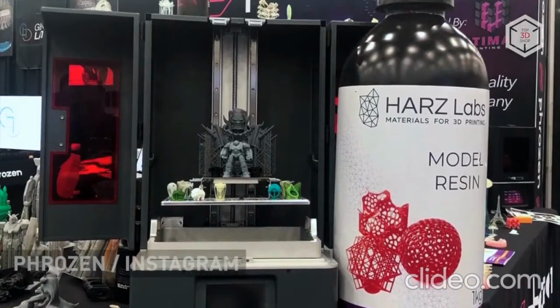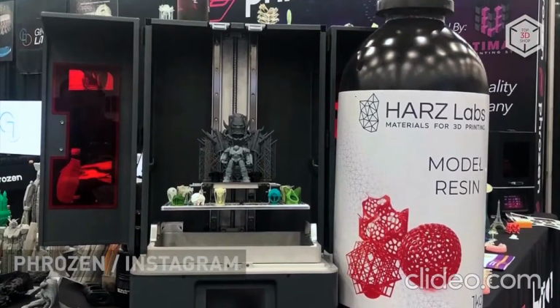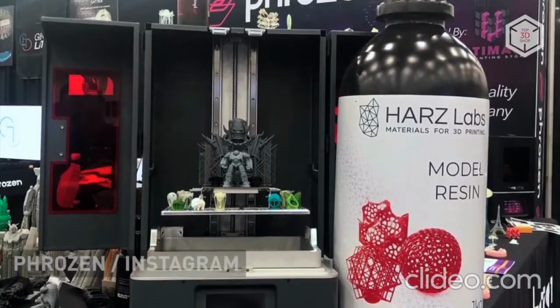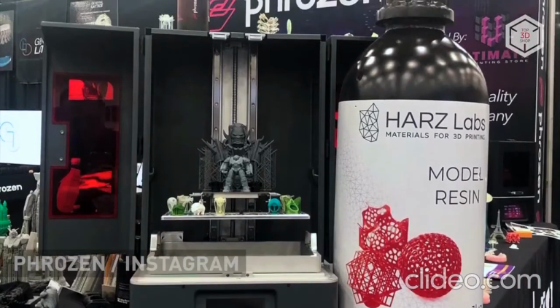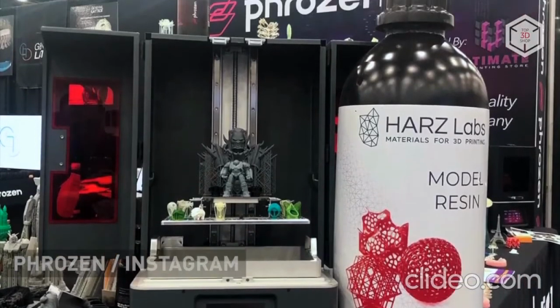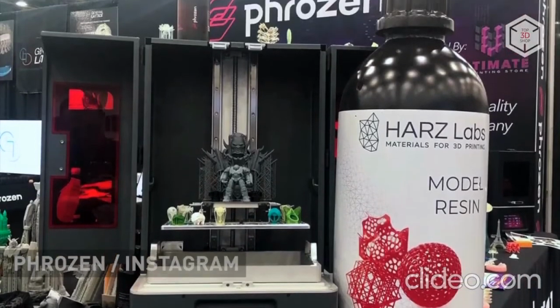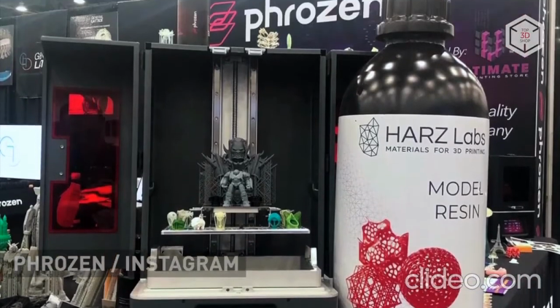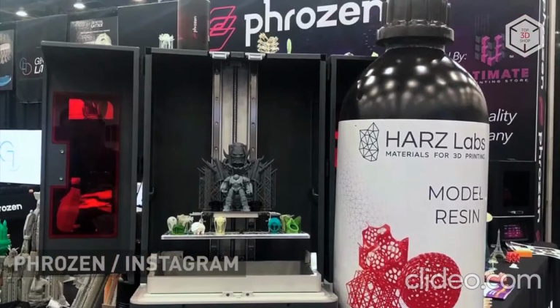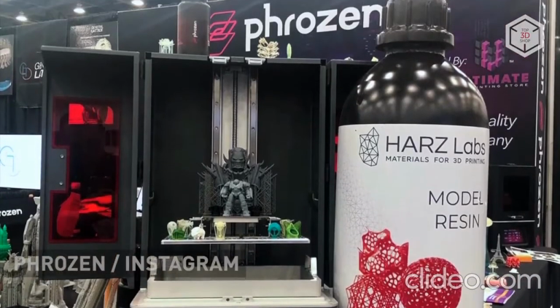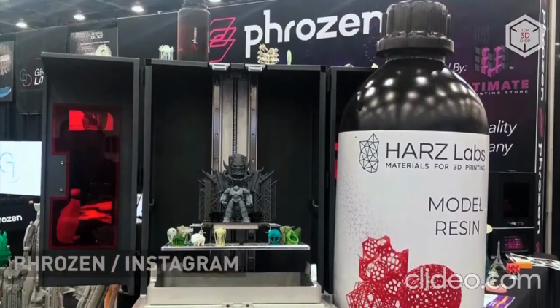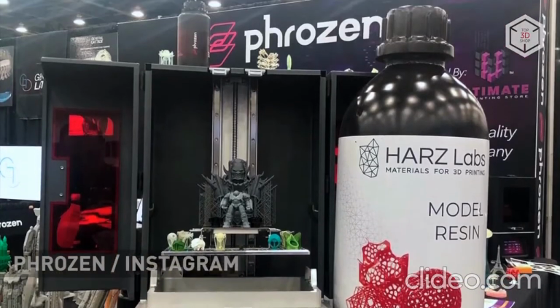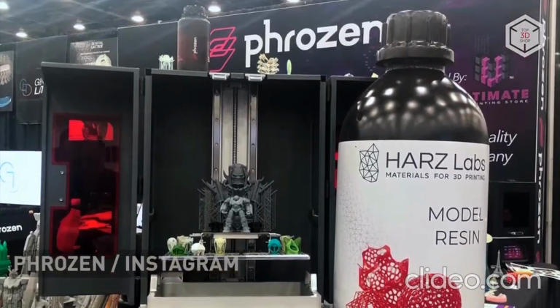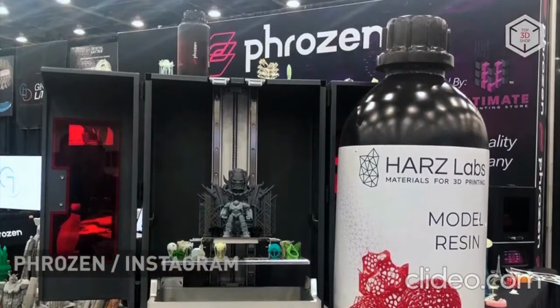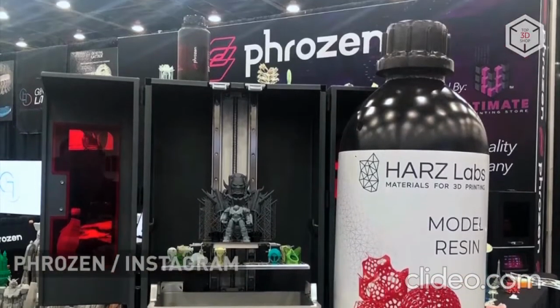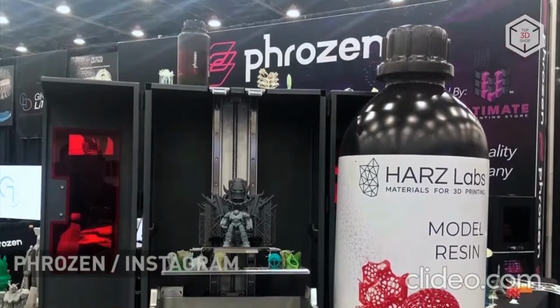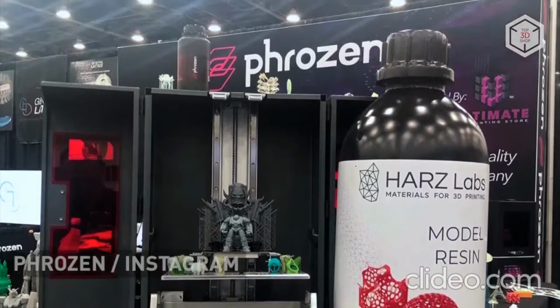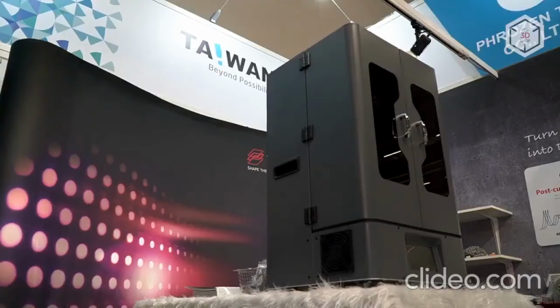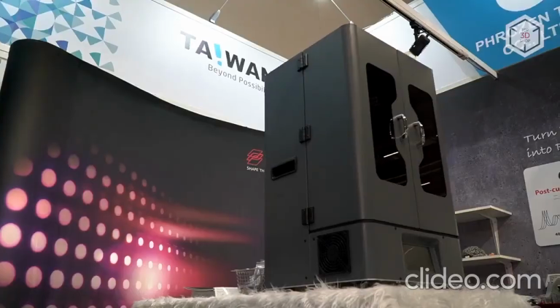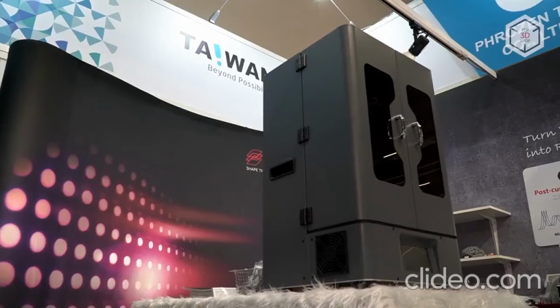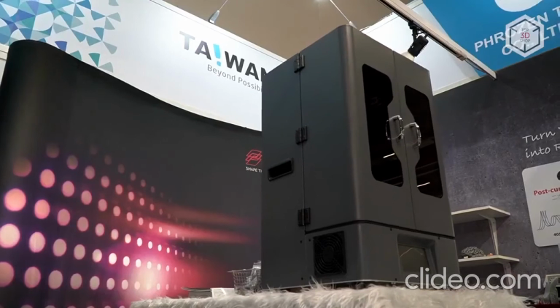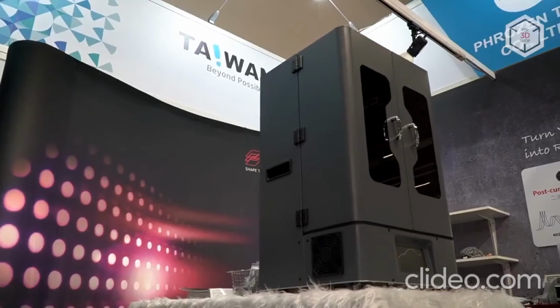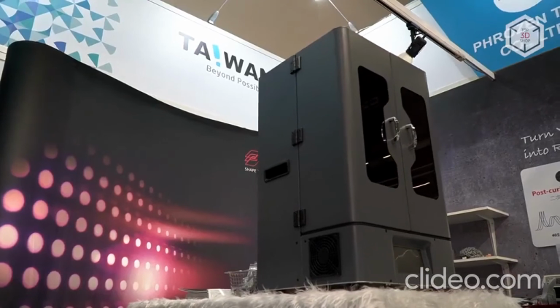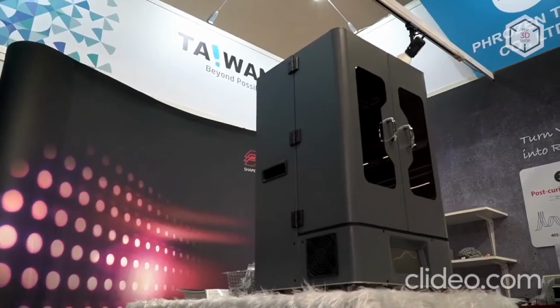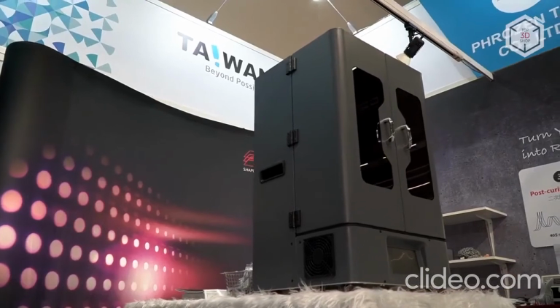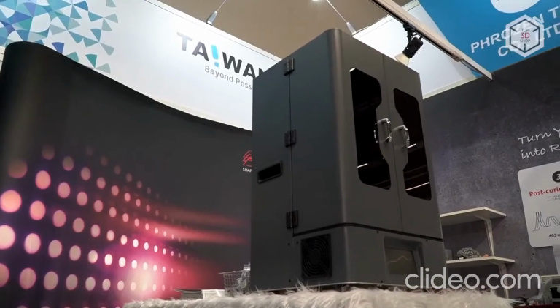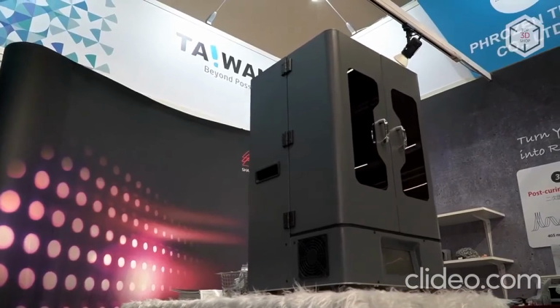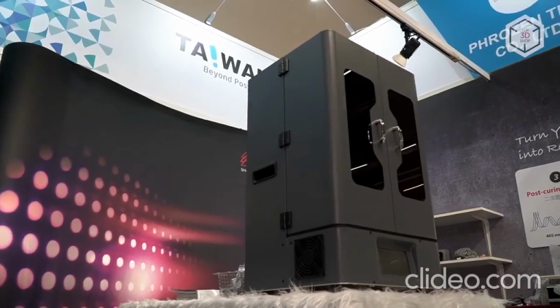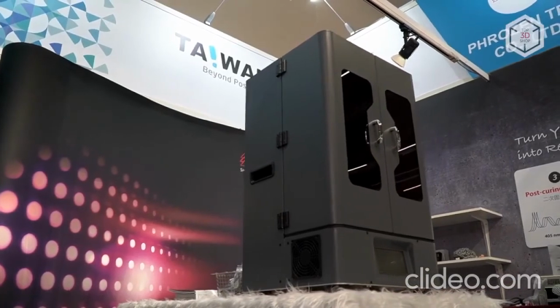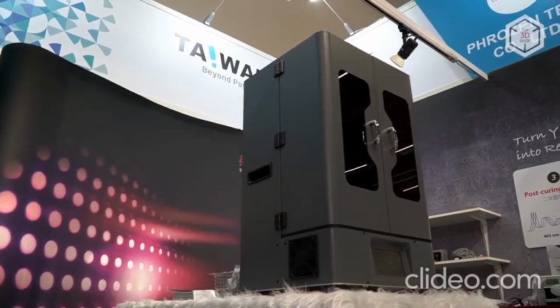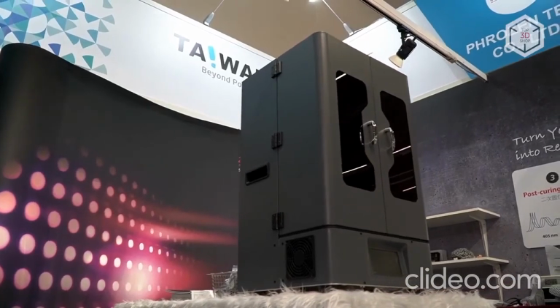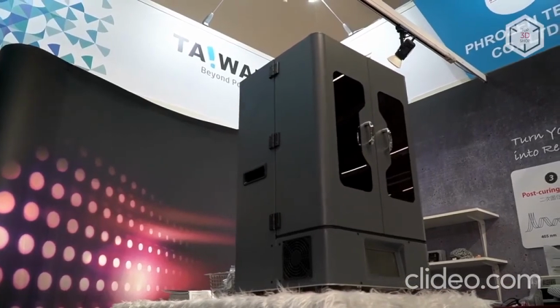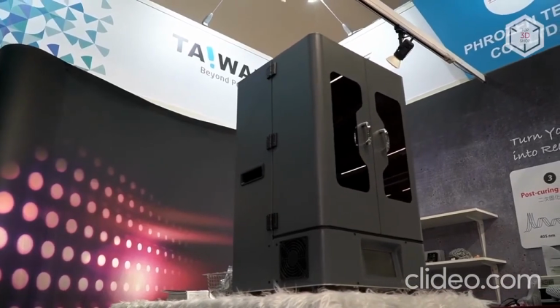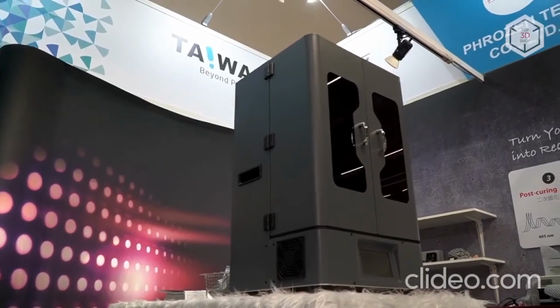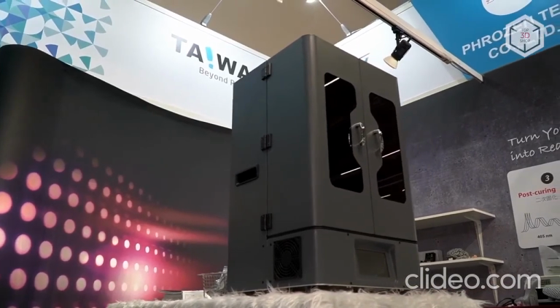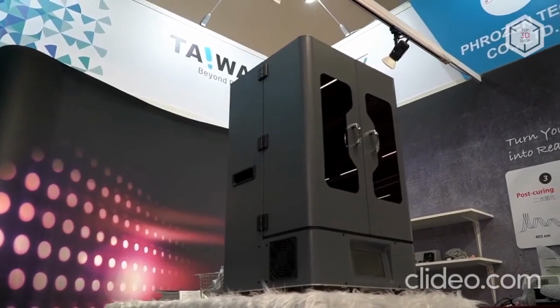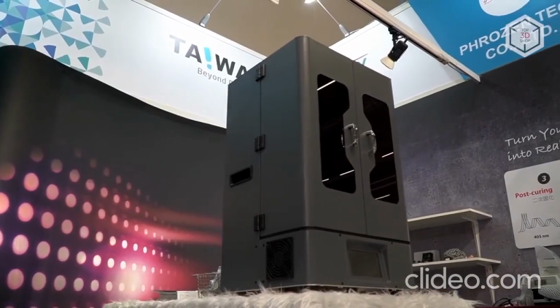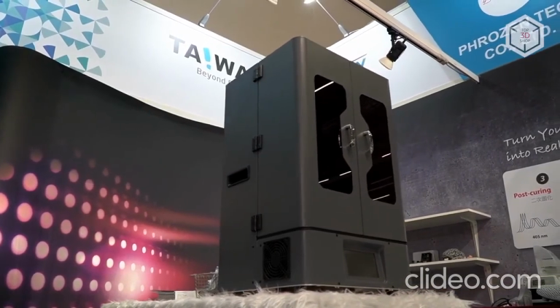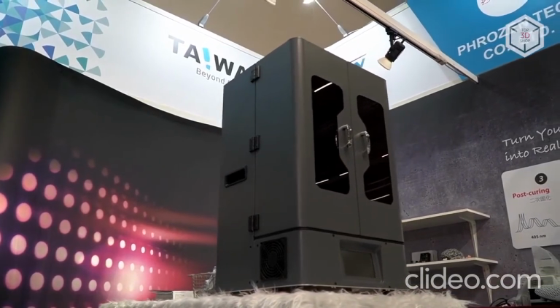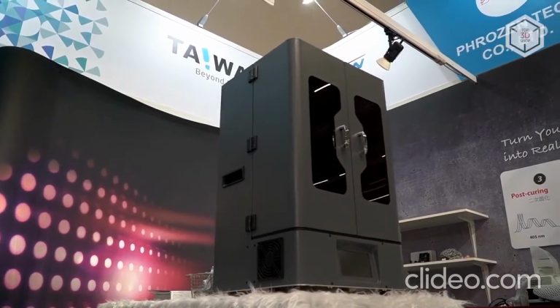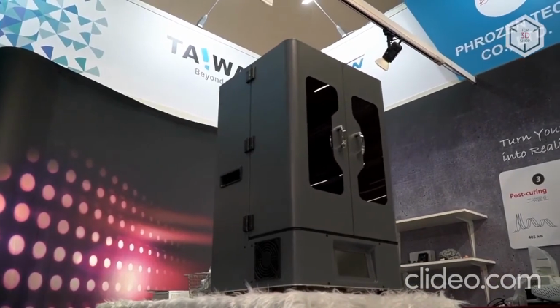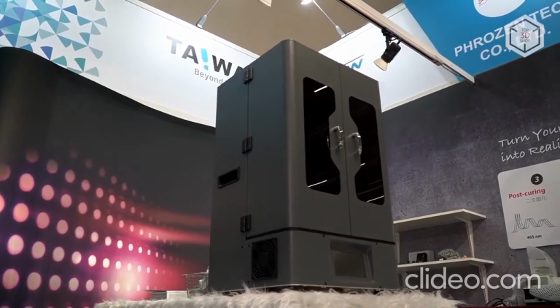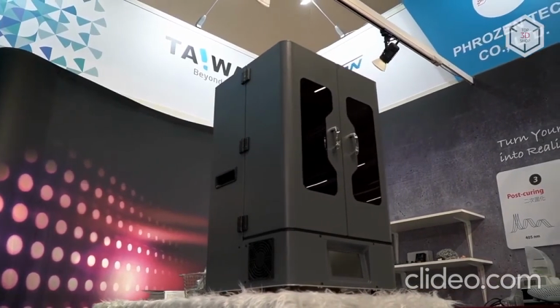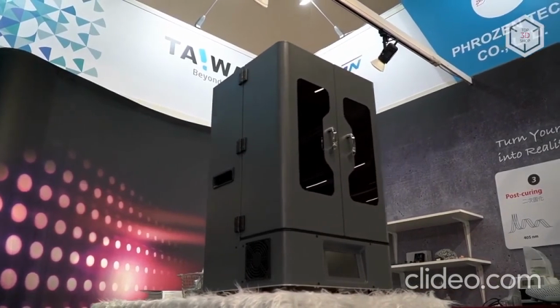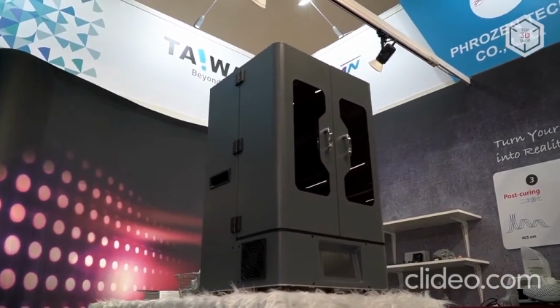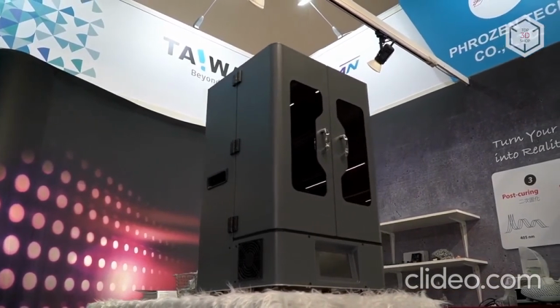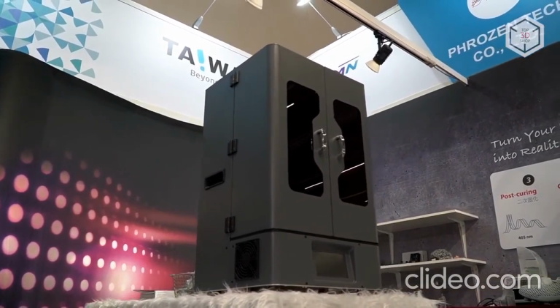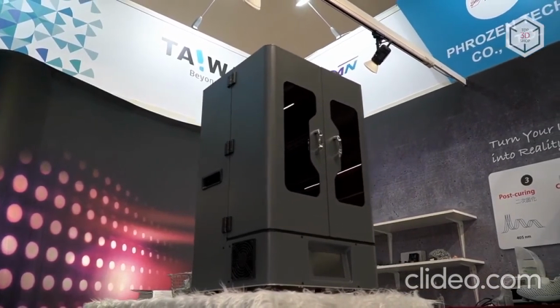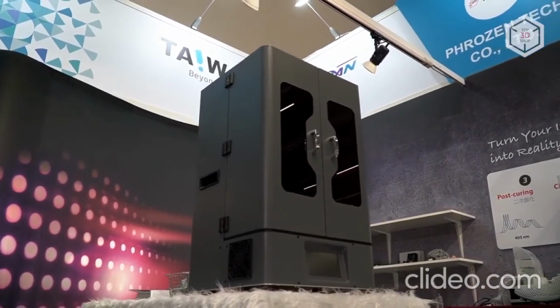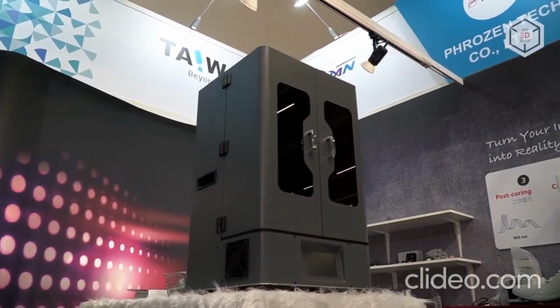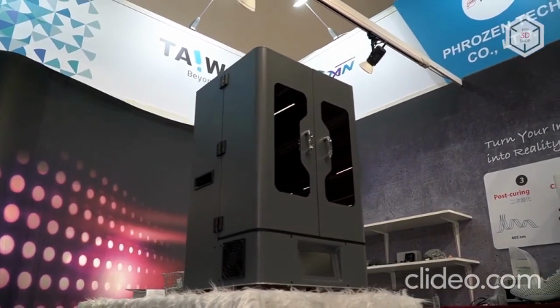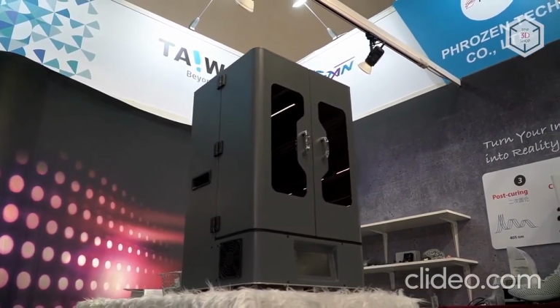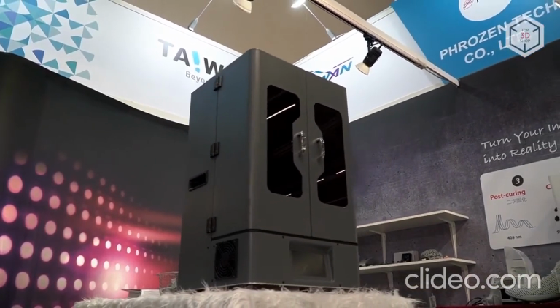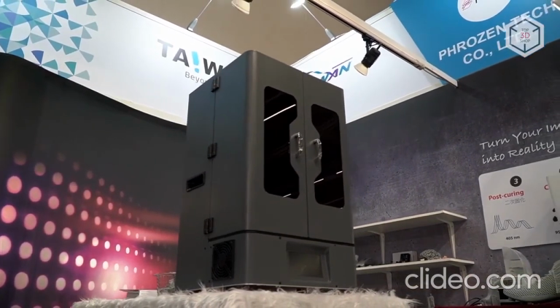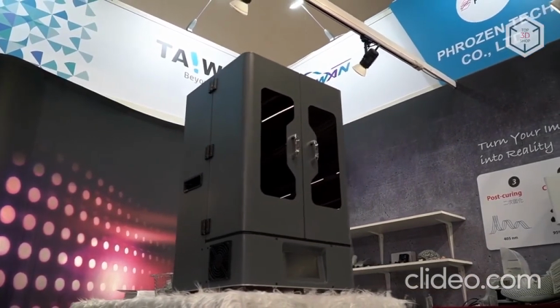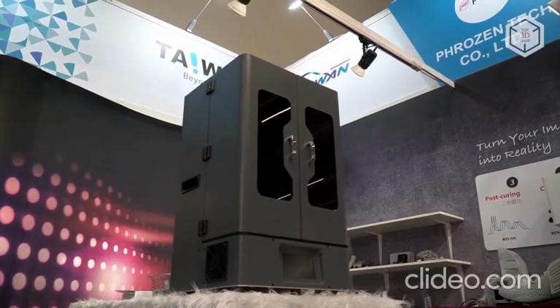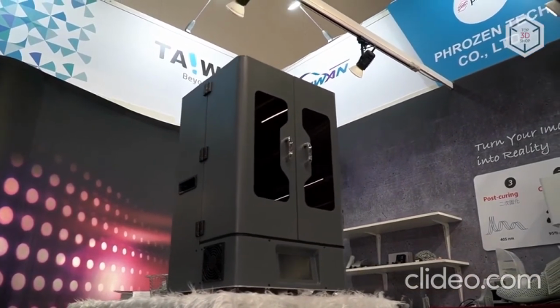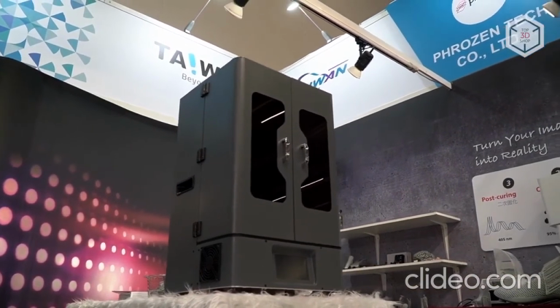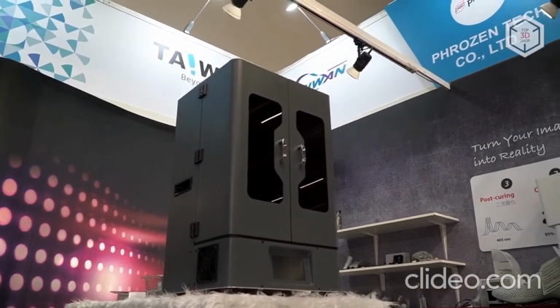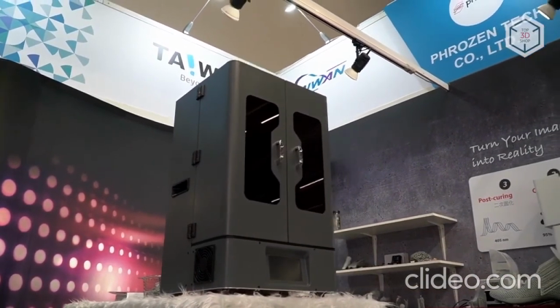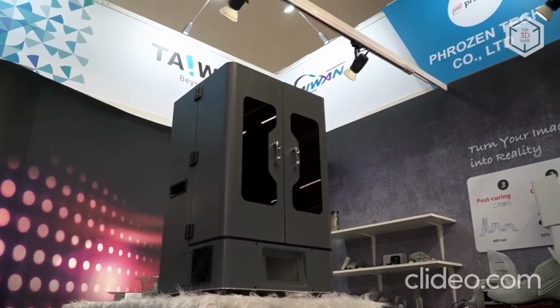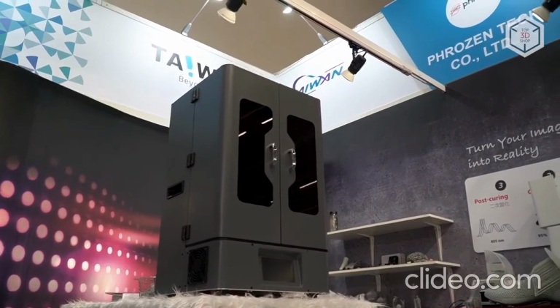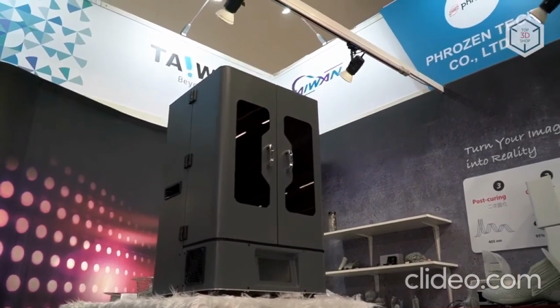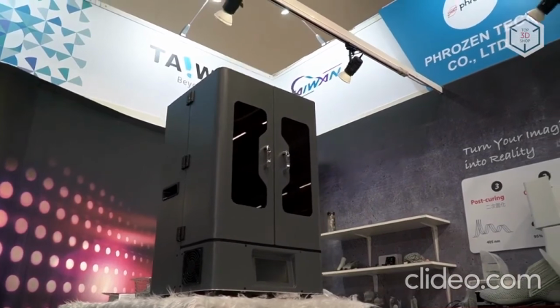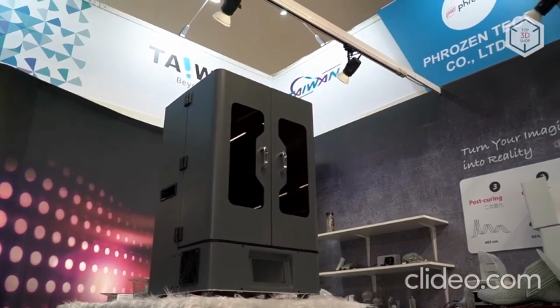Want to find out more about 3D printers or even buy one right now? Just head straight to top3dshop.com. Have more questions?